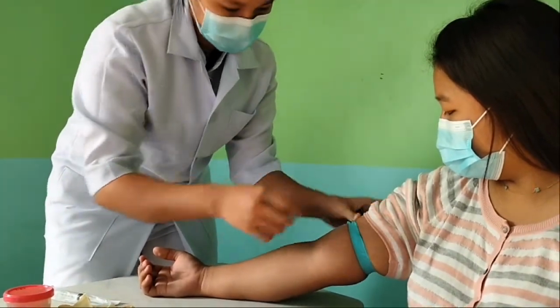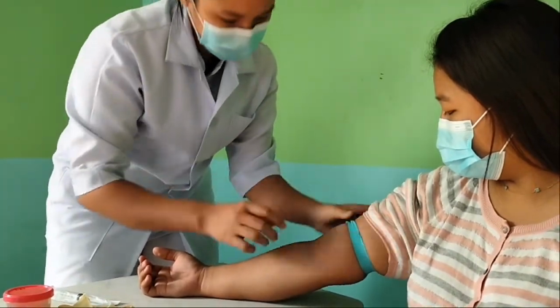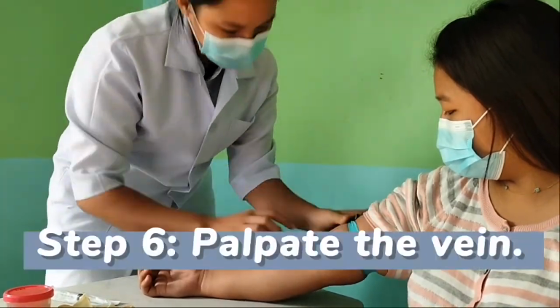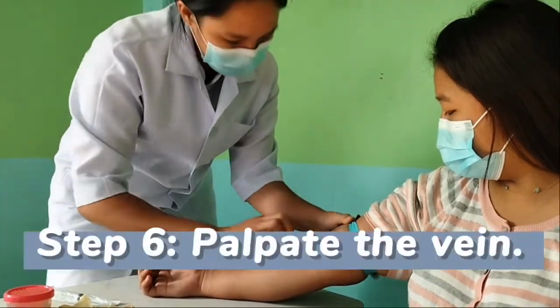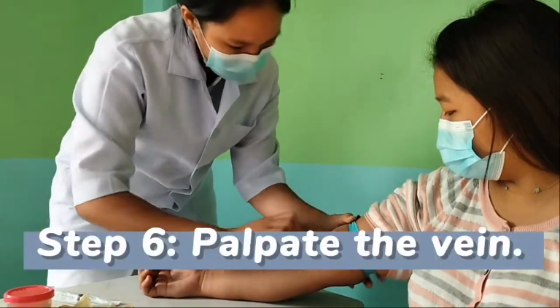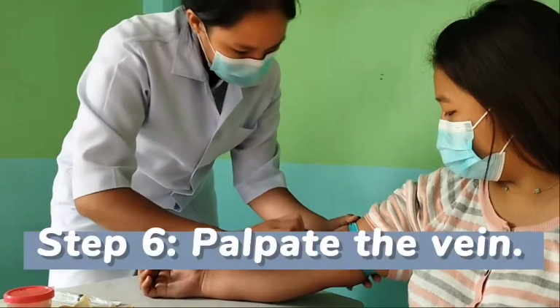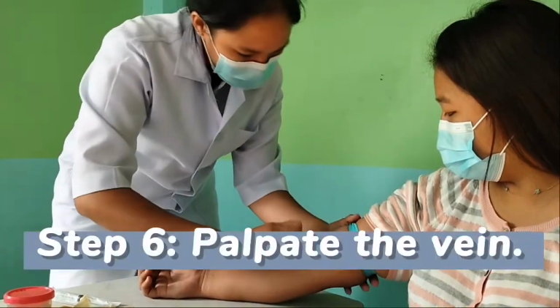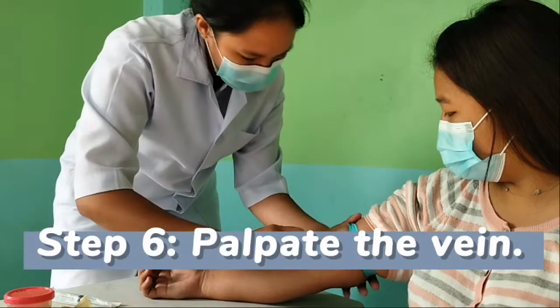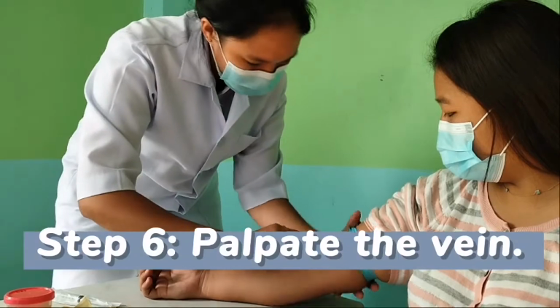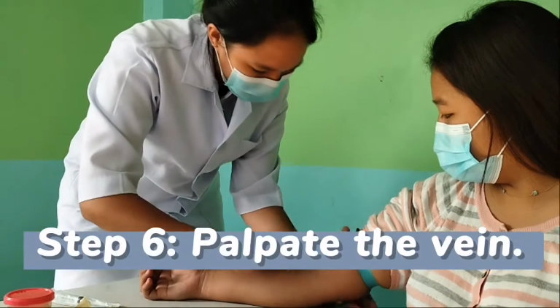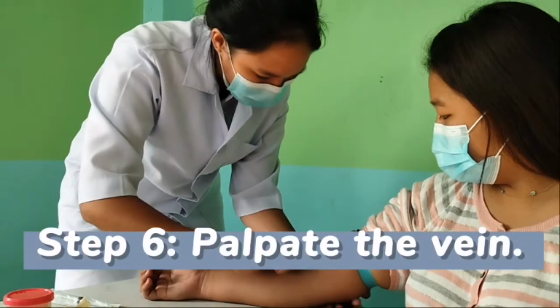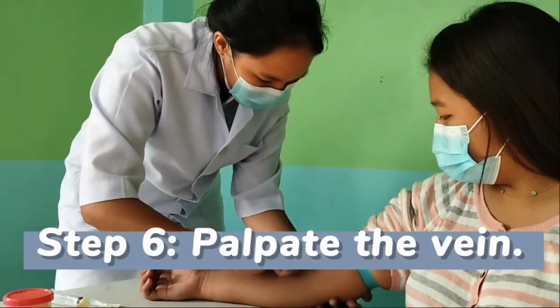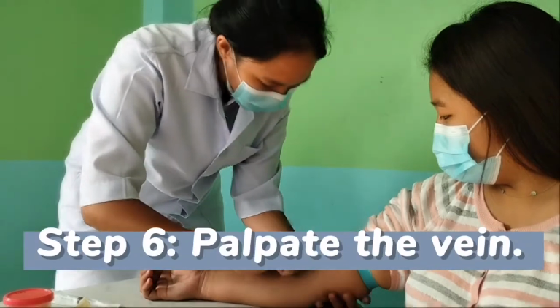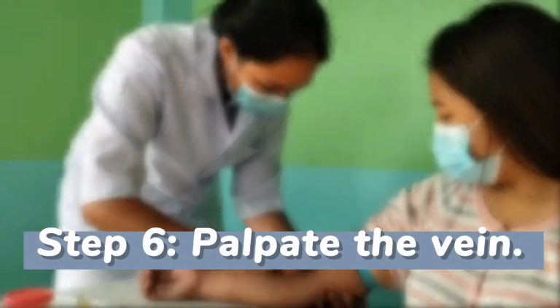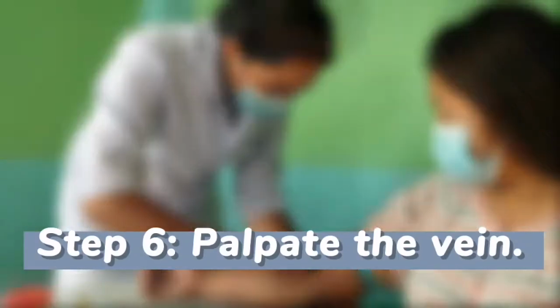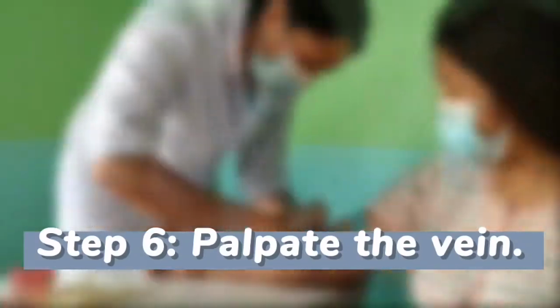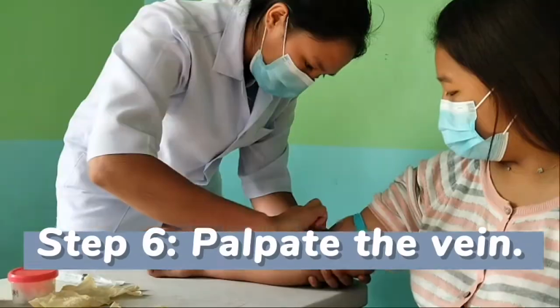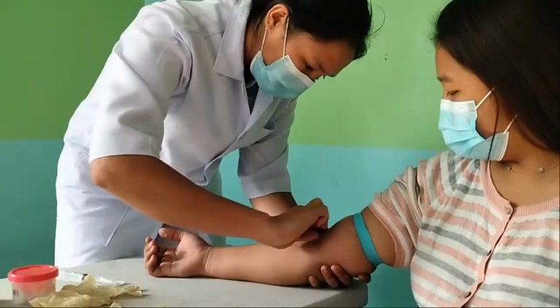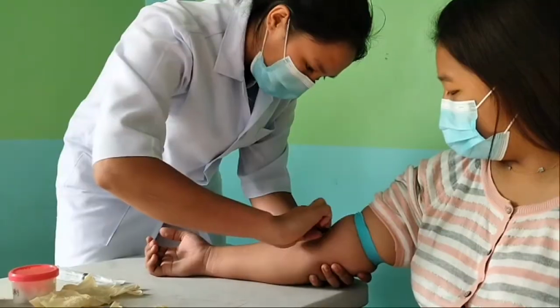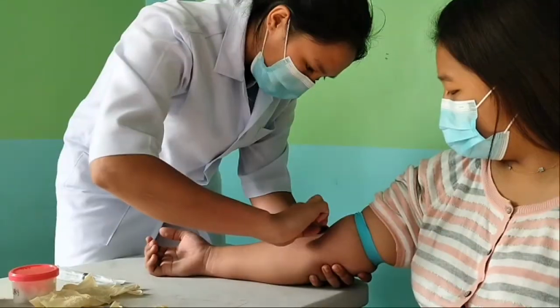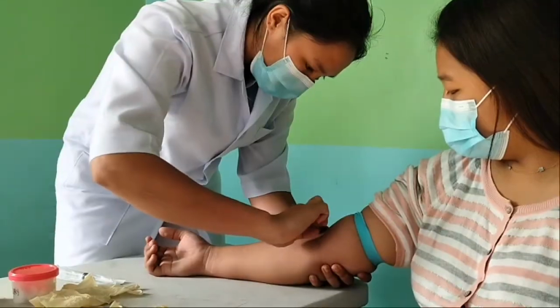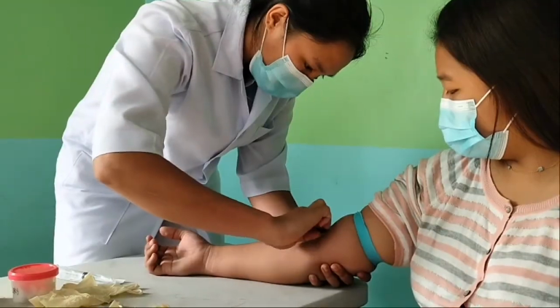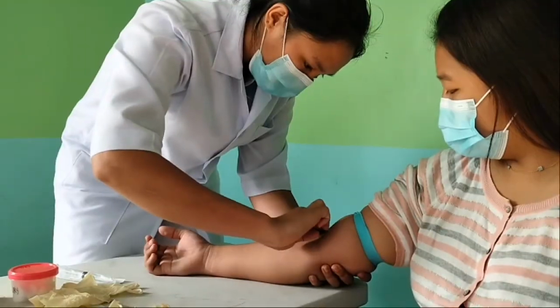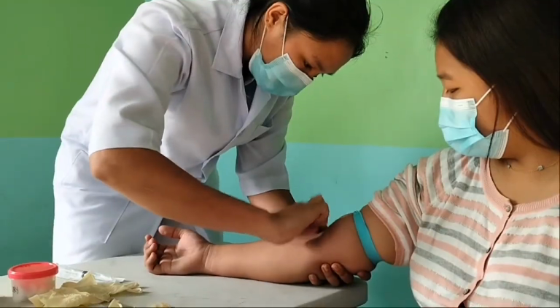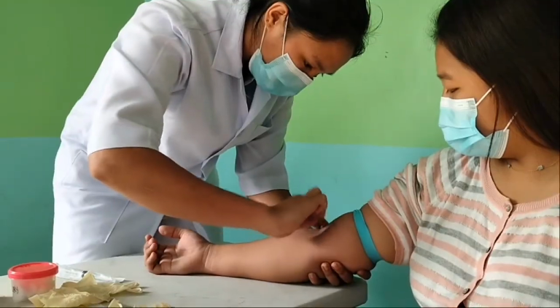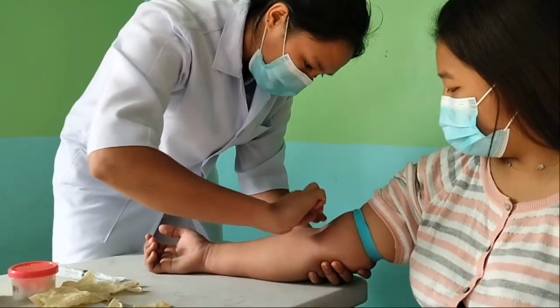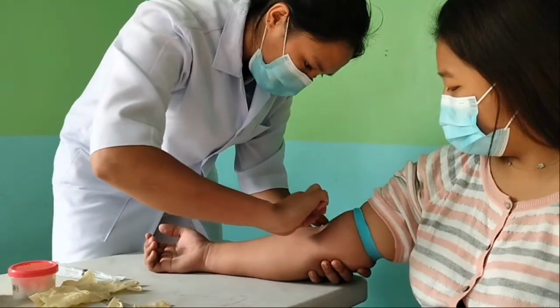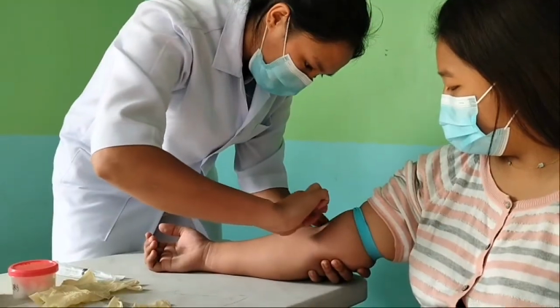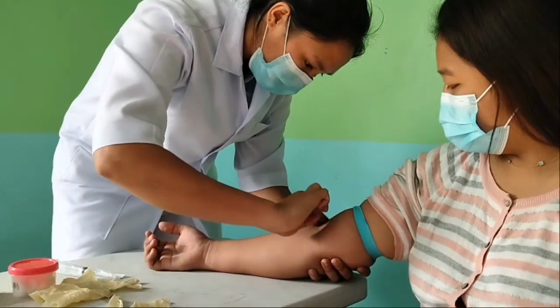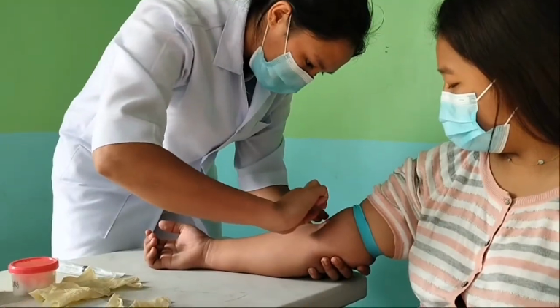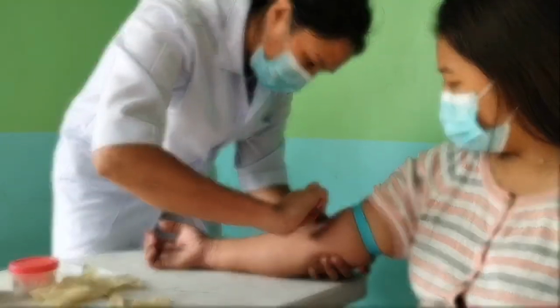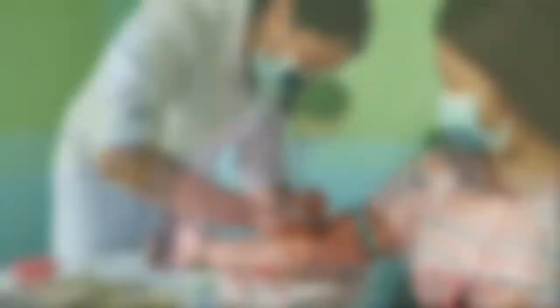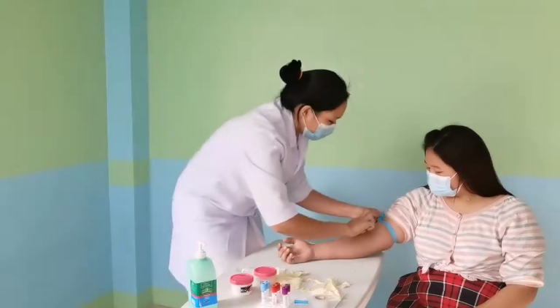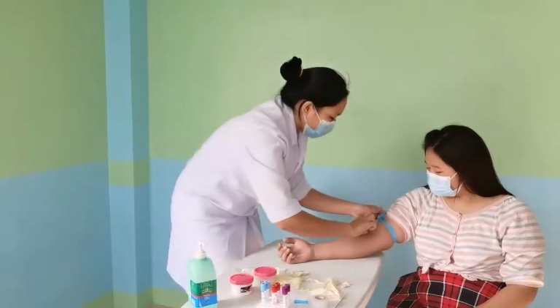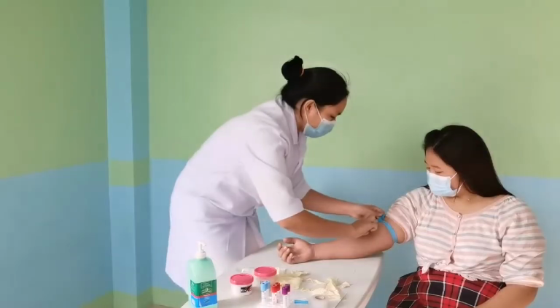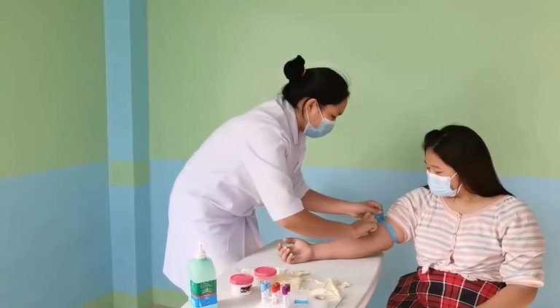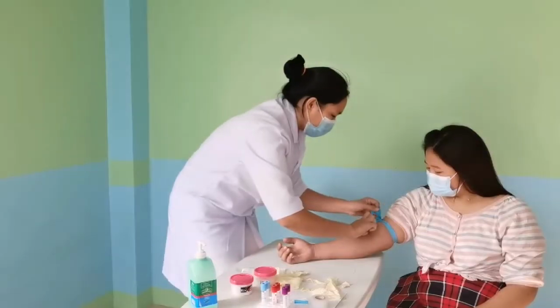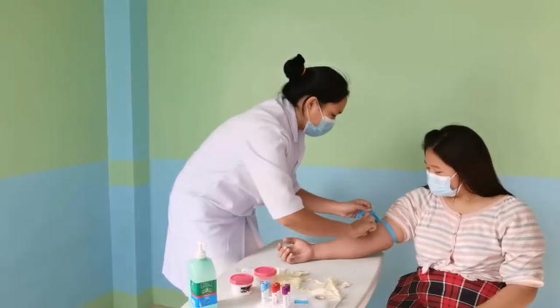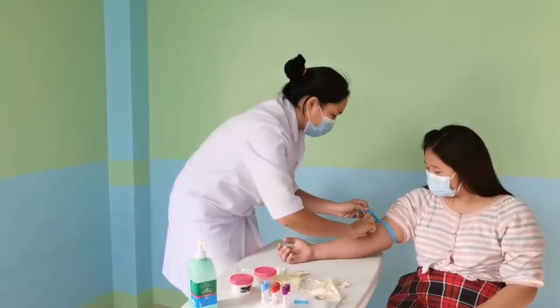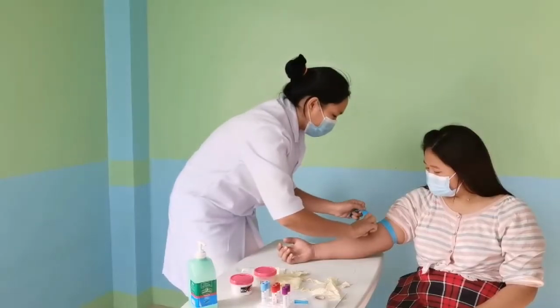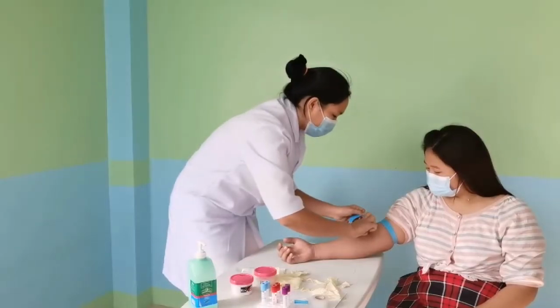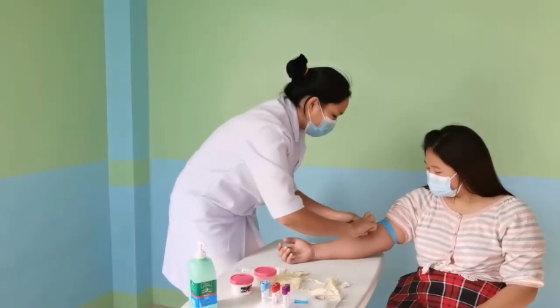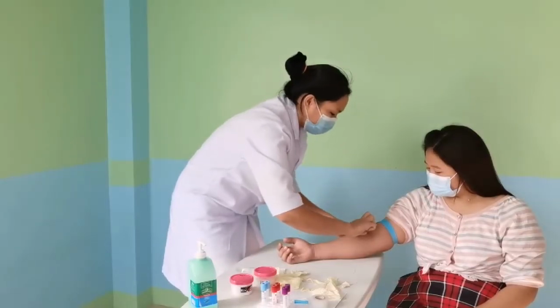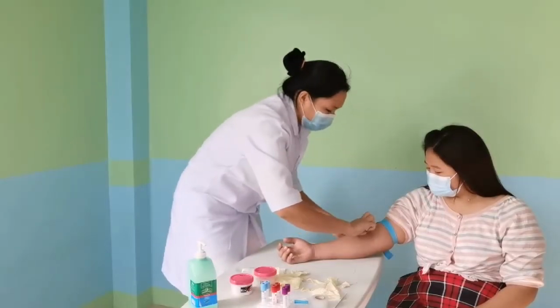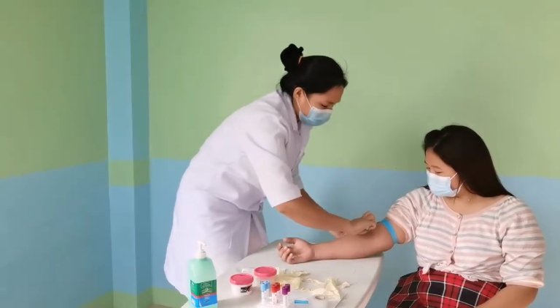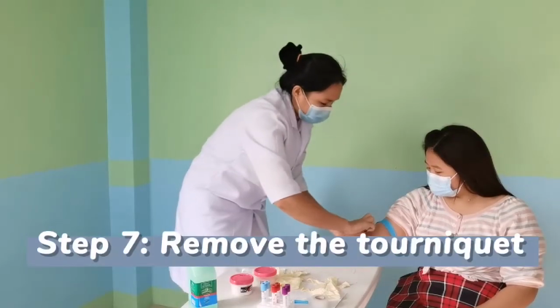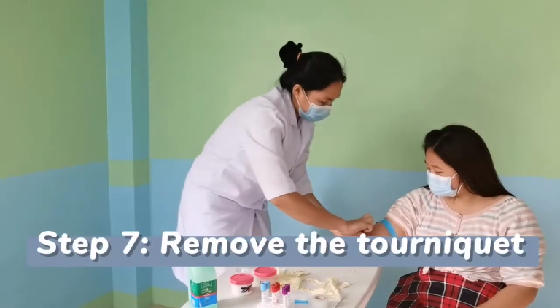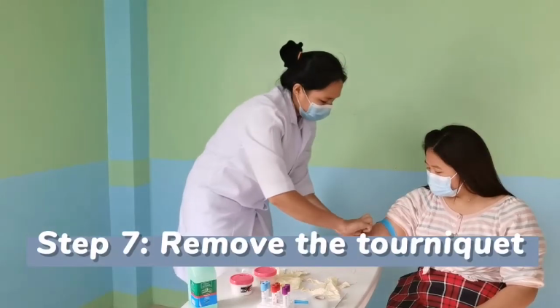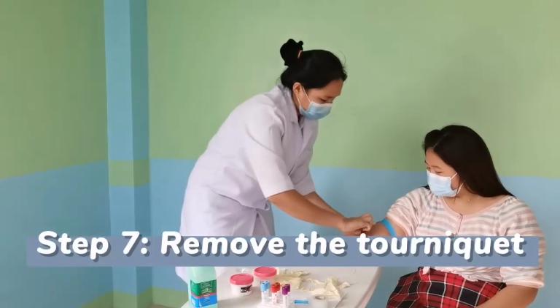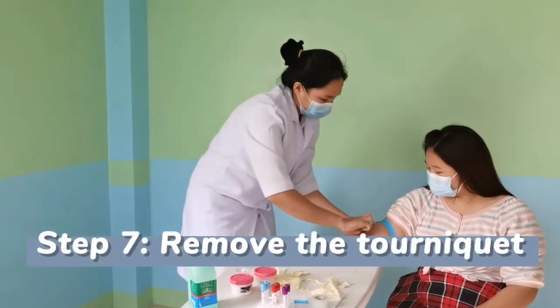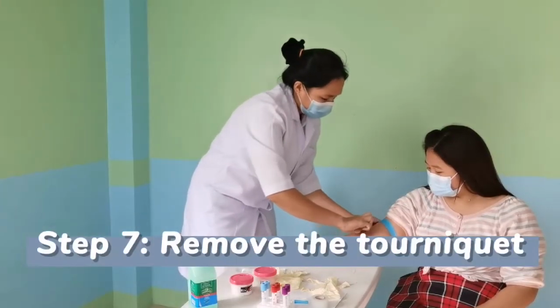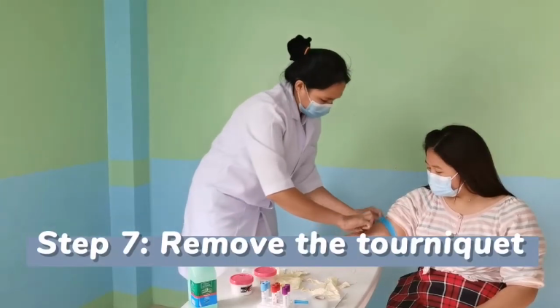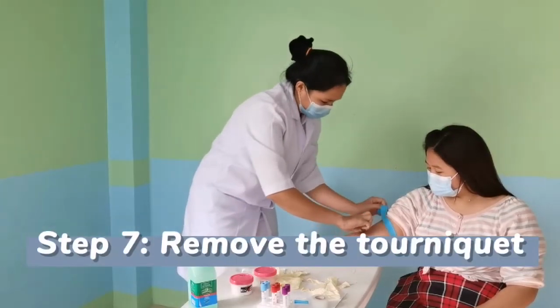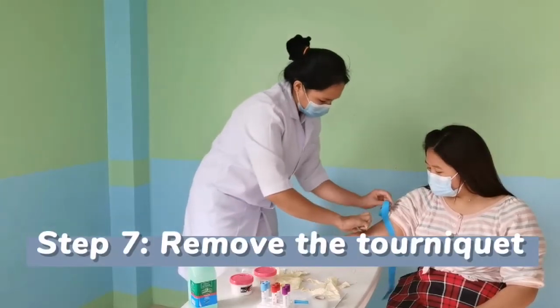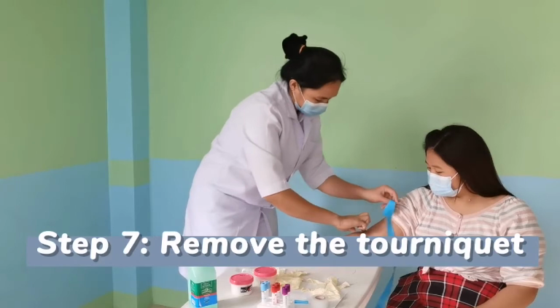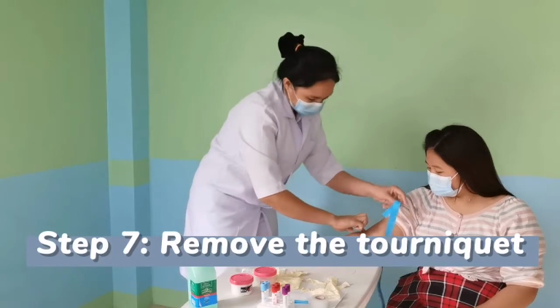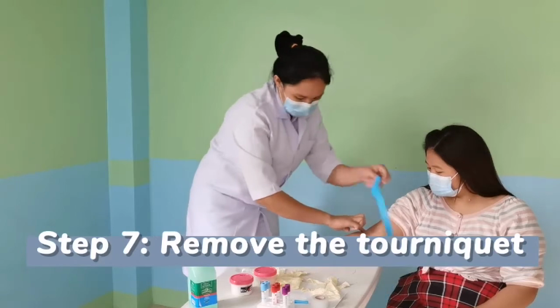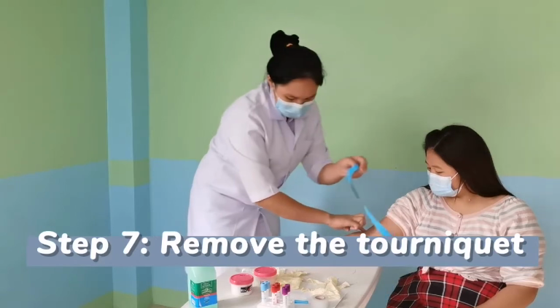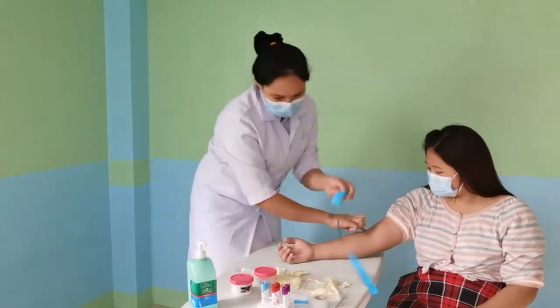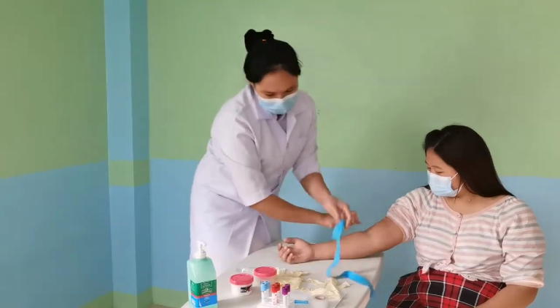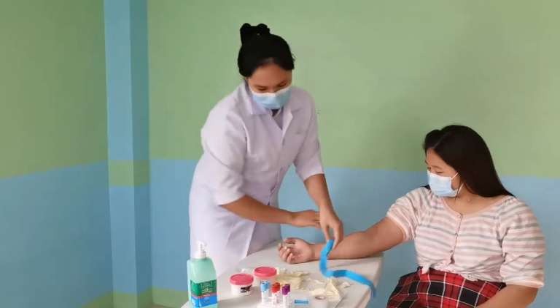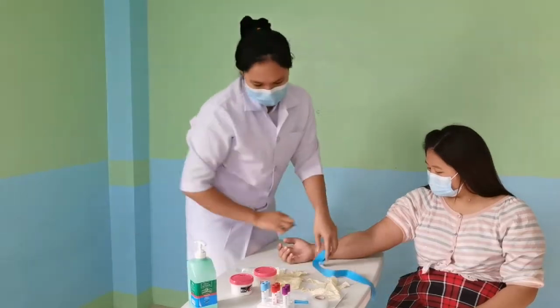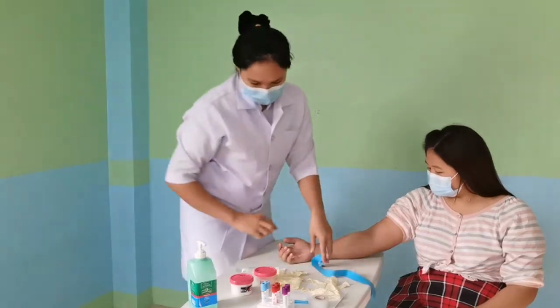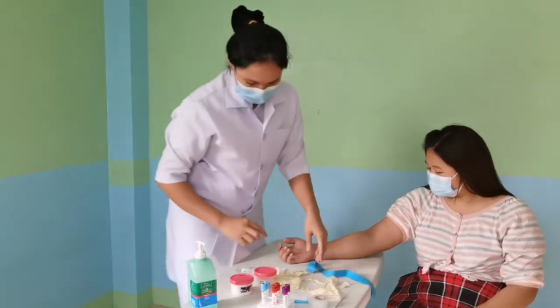Palpate the vein using your finger. After that, remove the tourniquet.